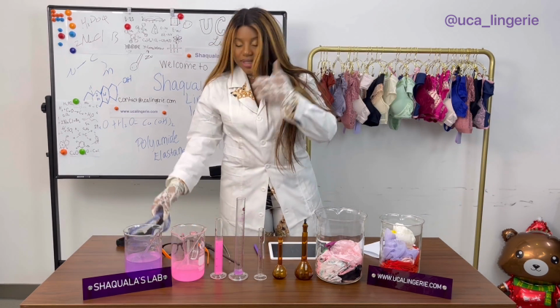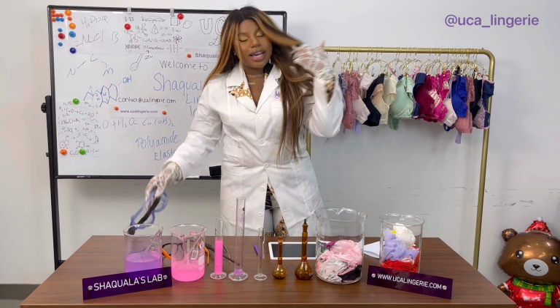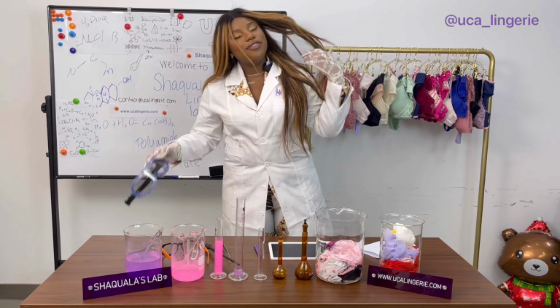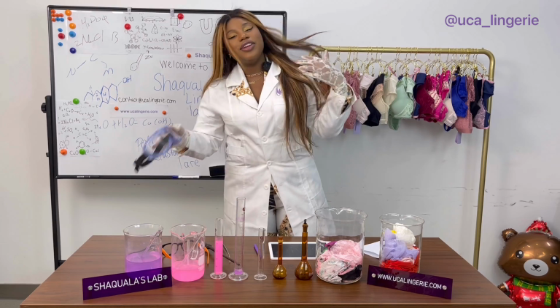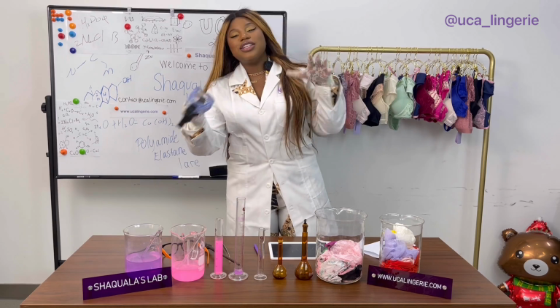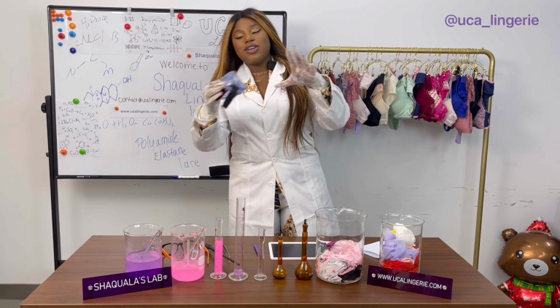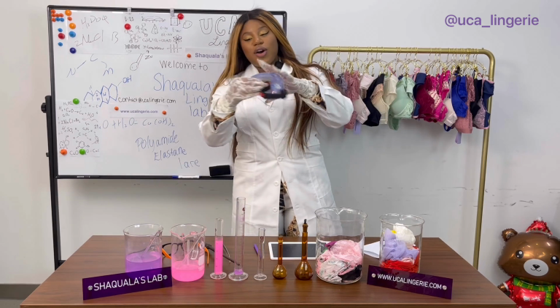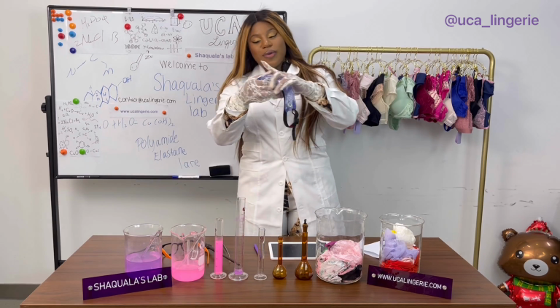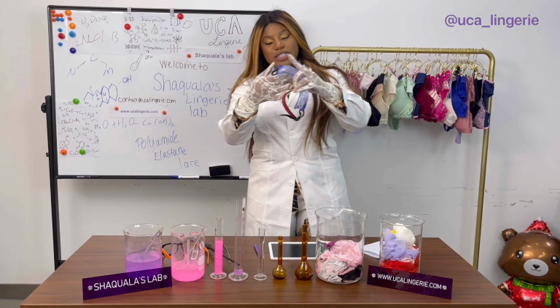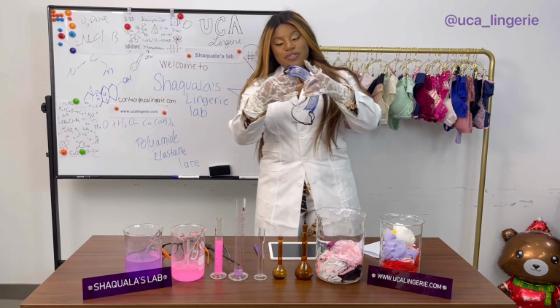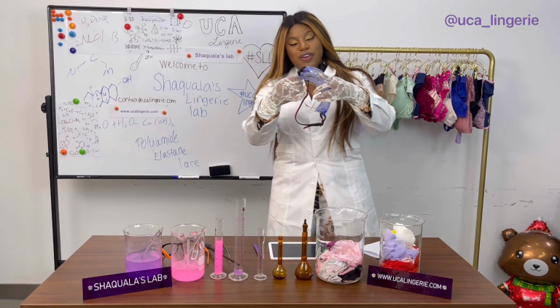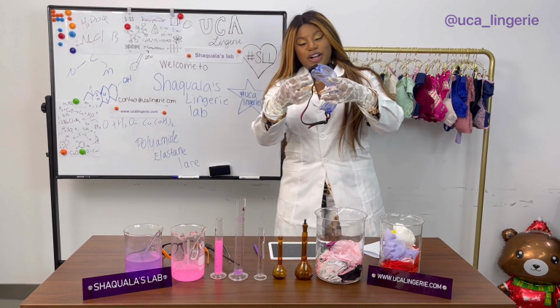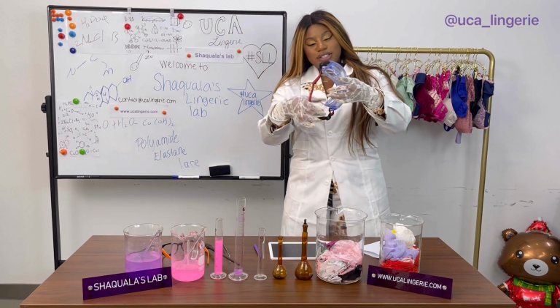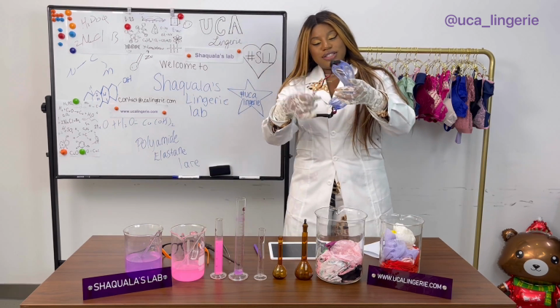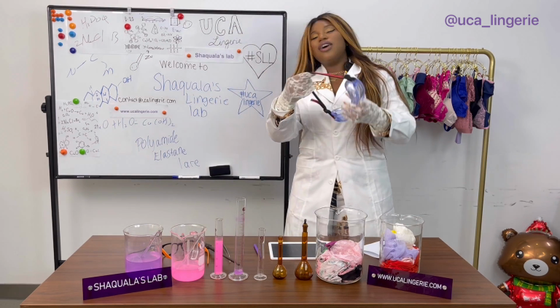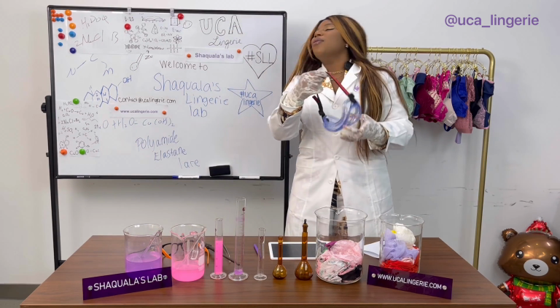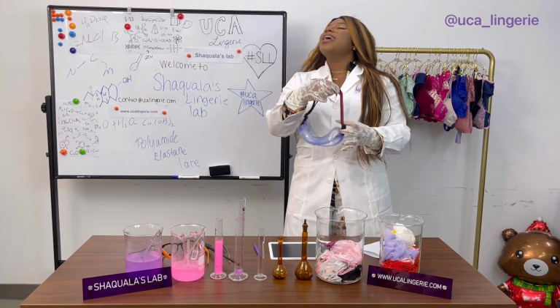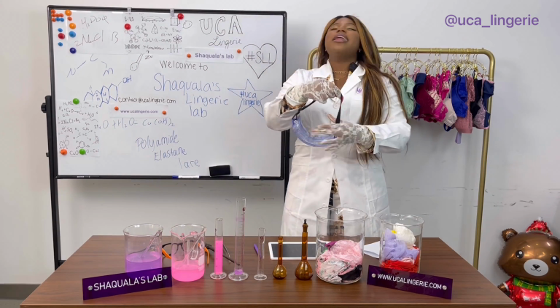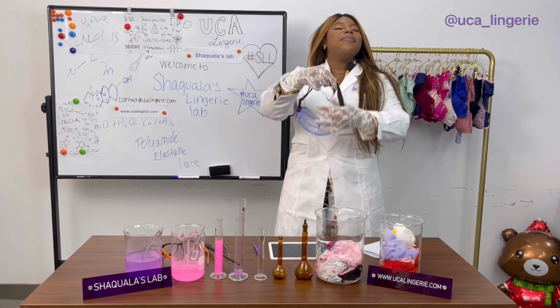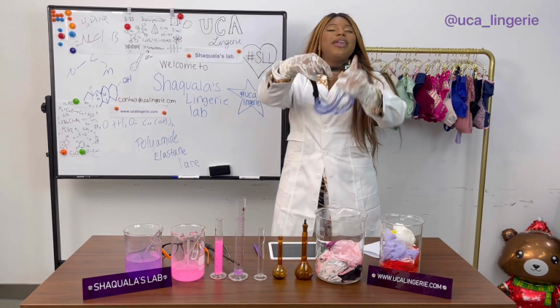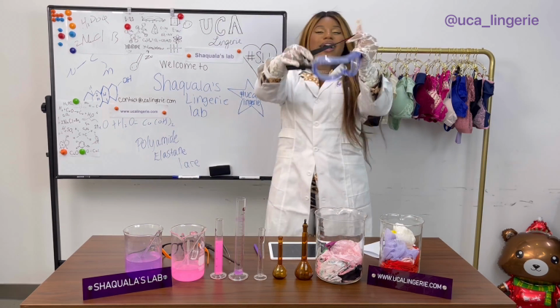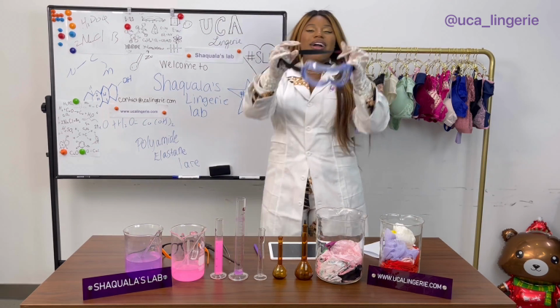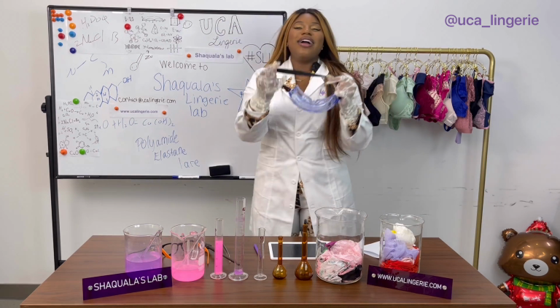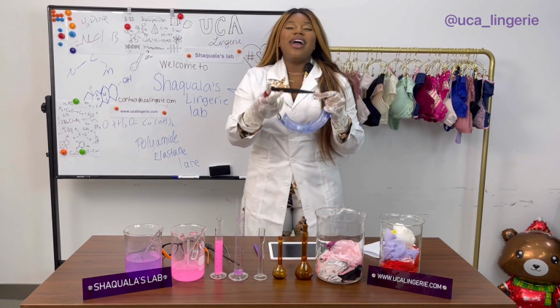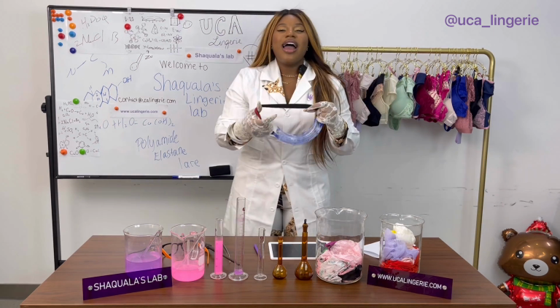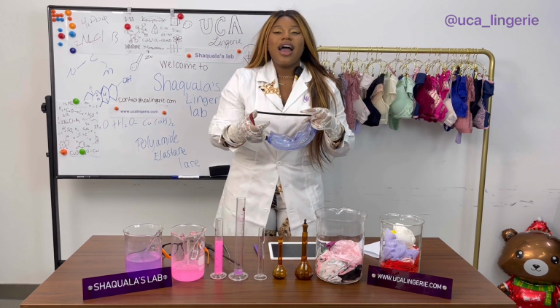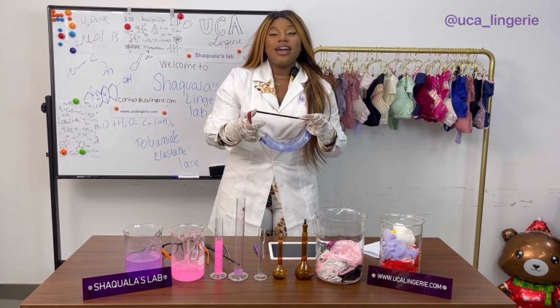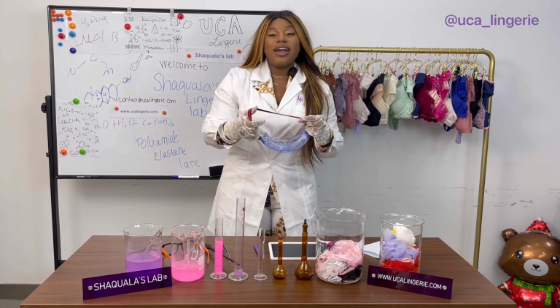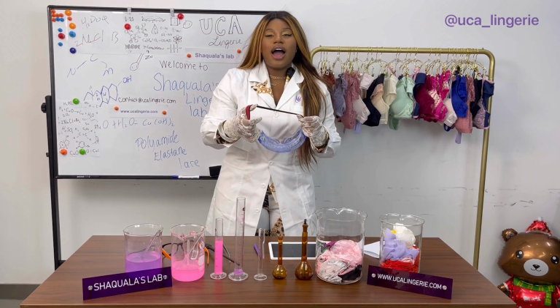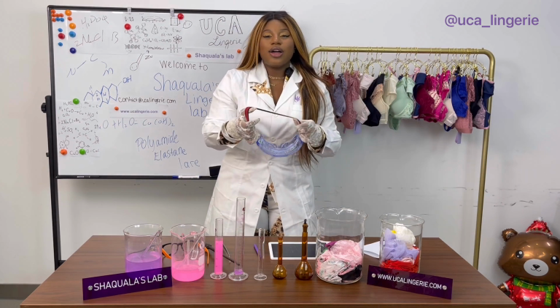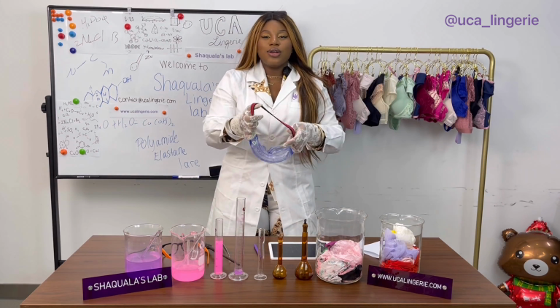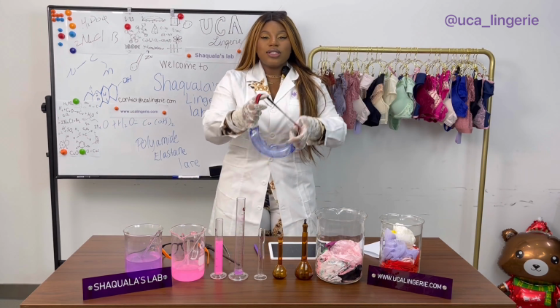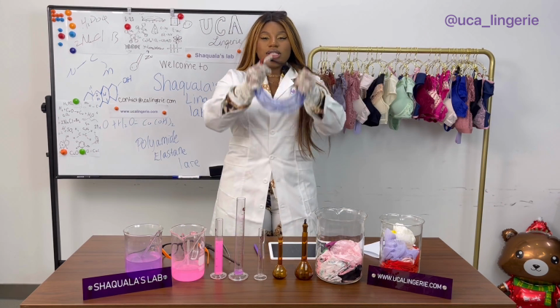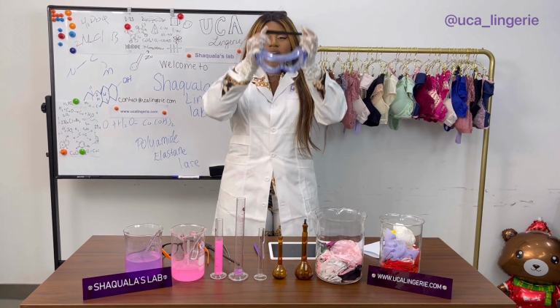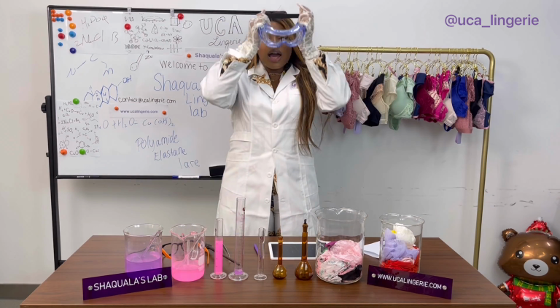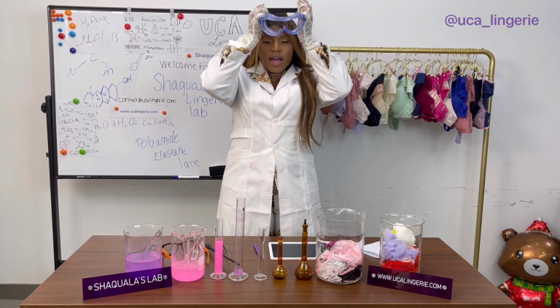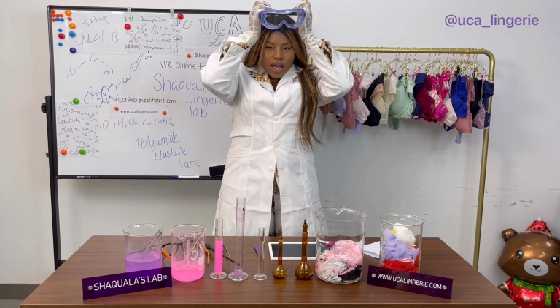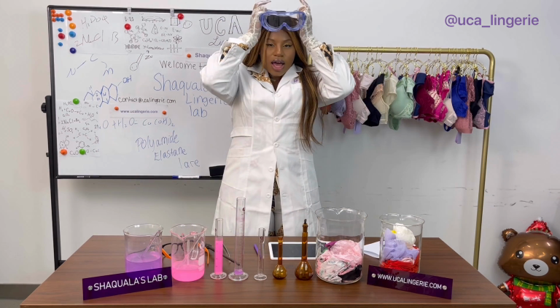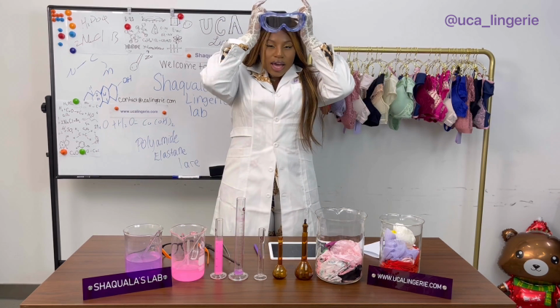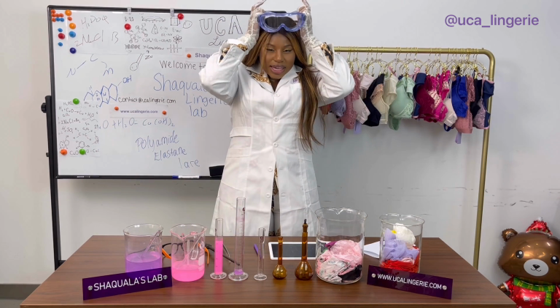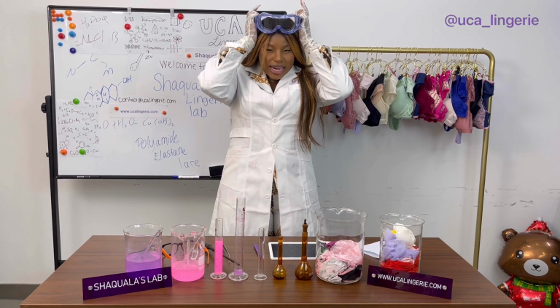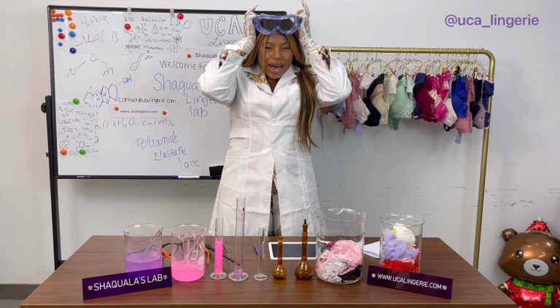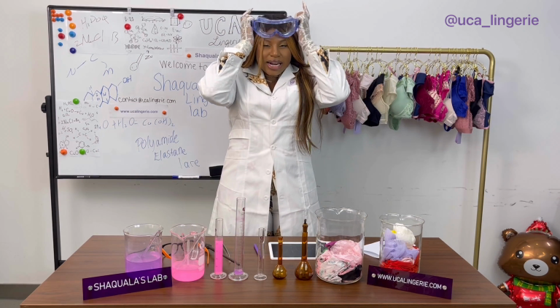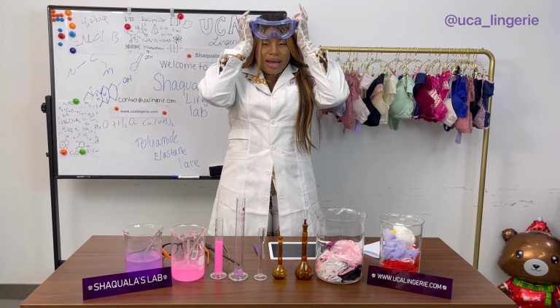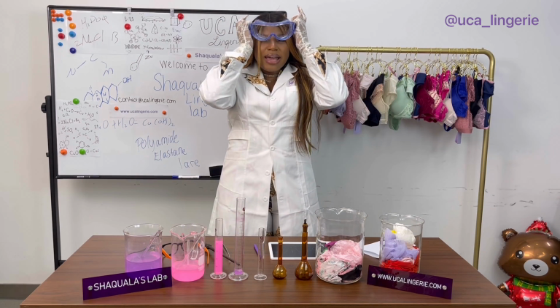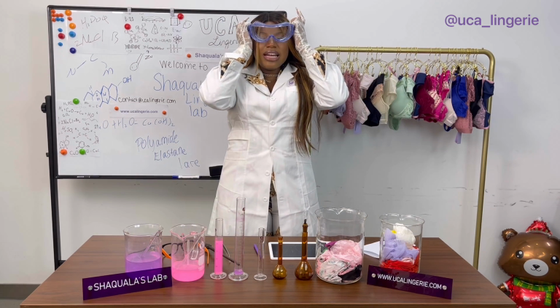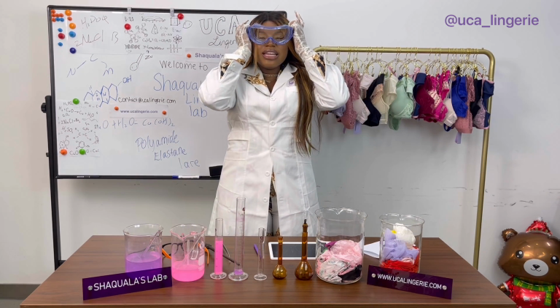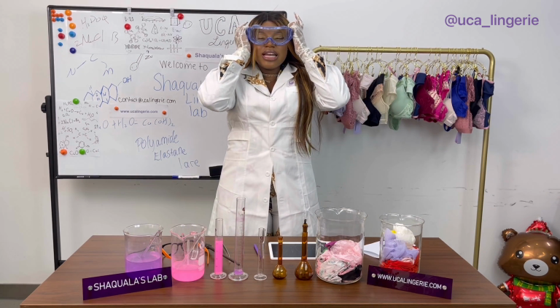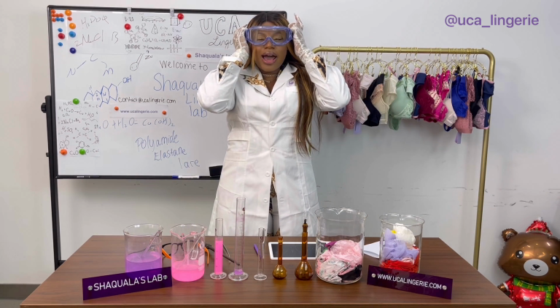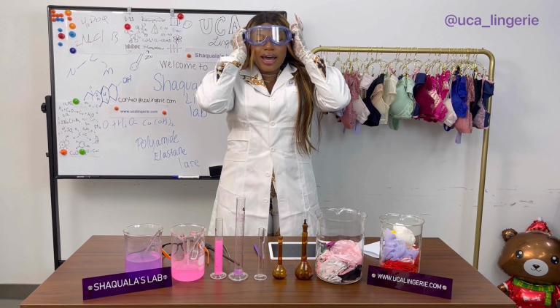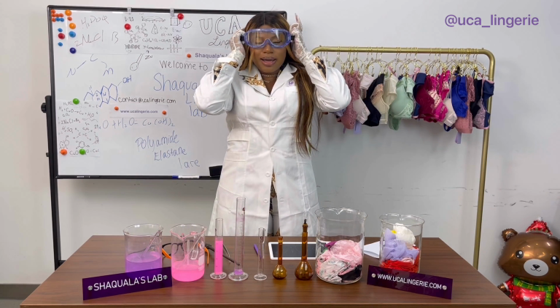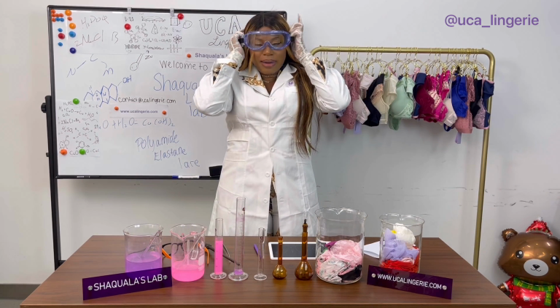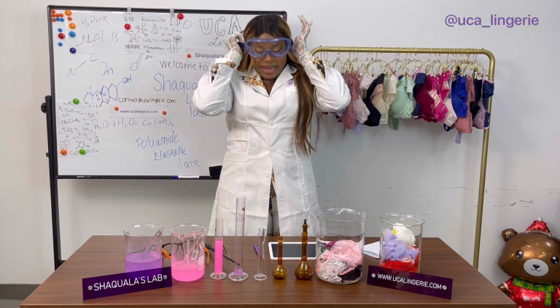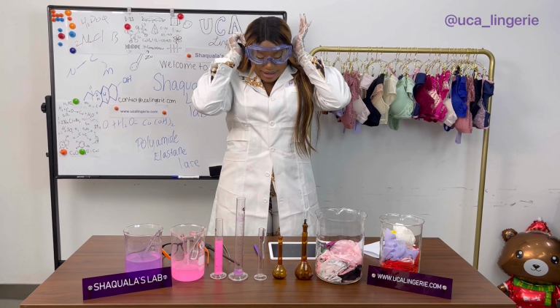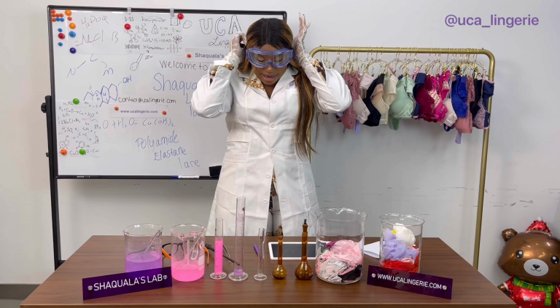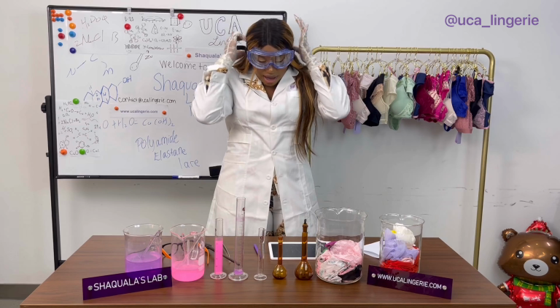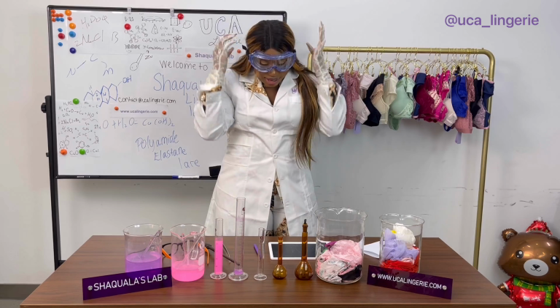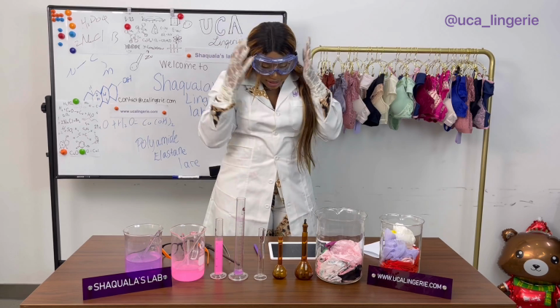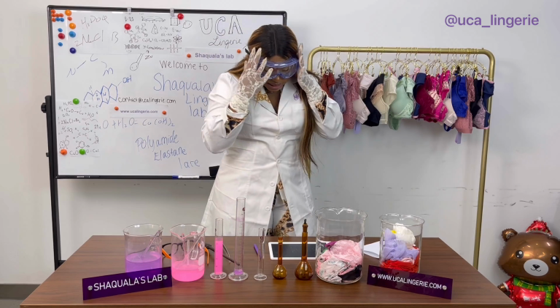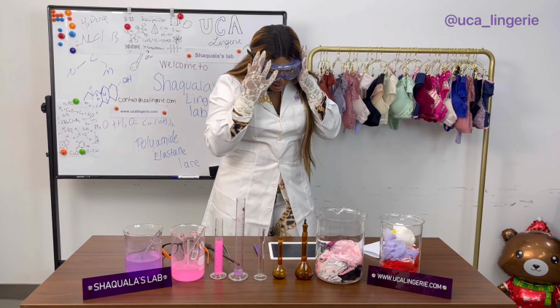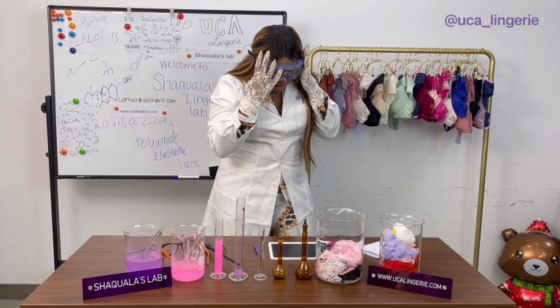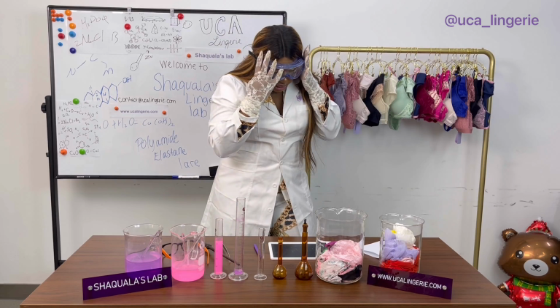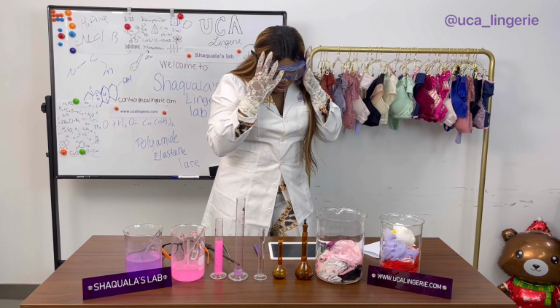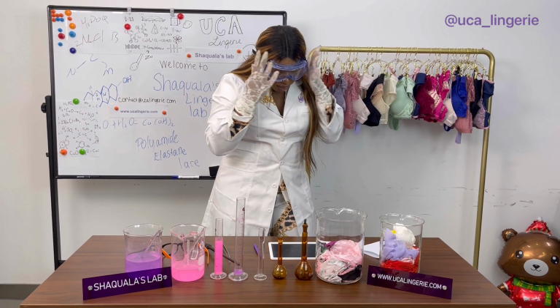Safety is always first, so we've got to put our goggles on. You know what I mean? All right, let's get it going.